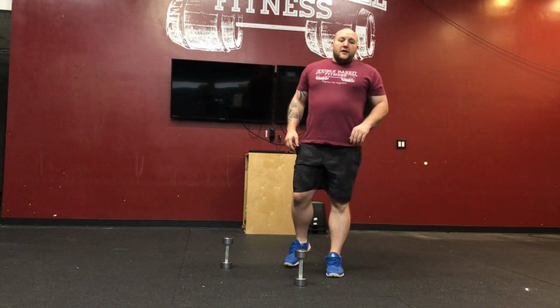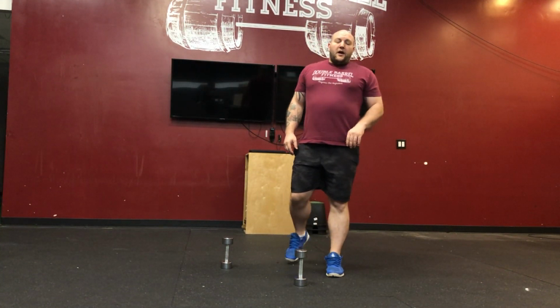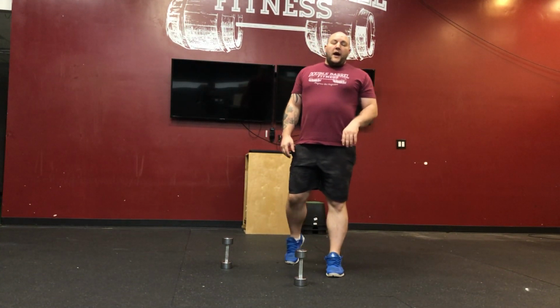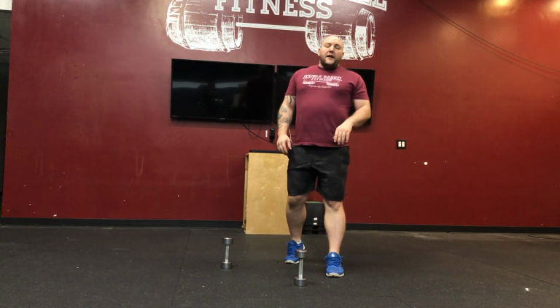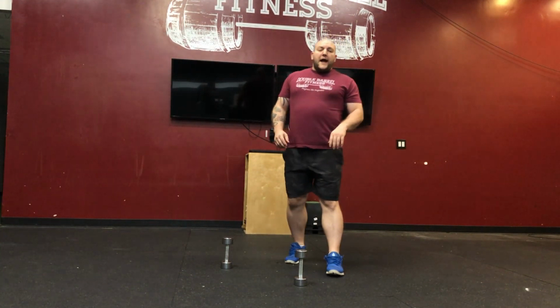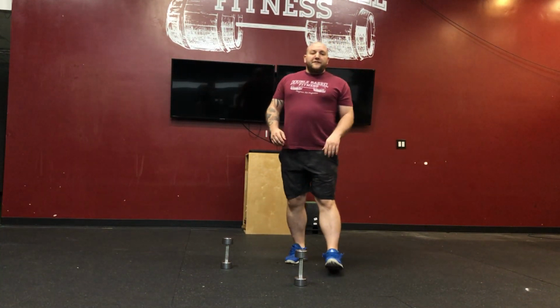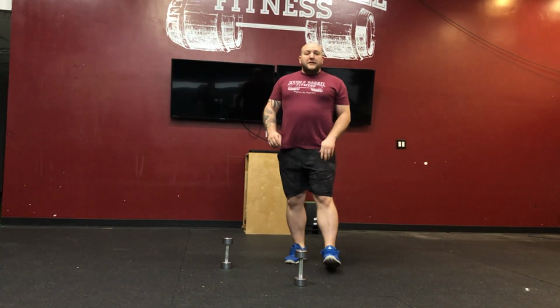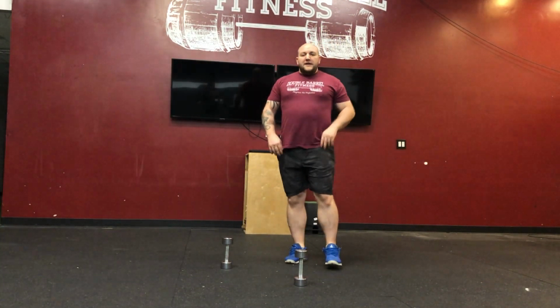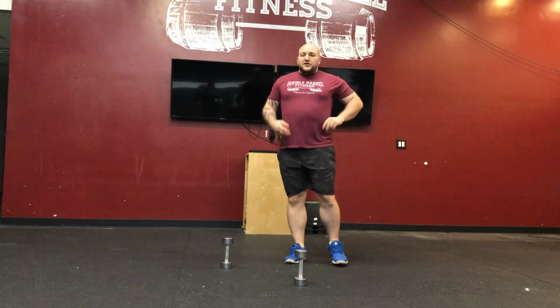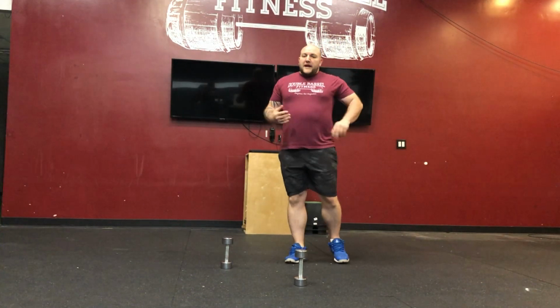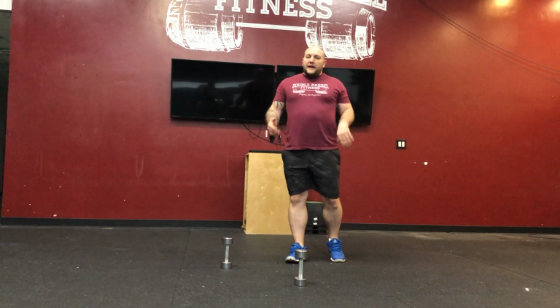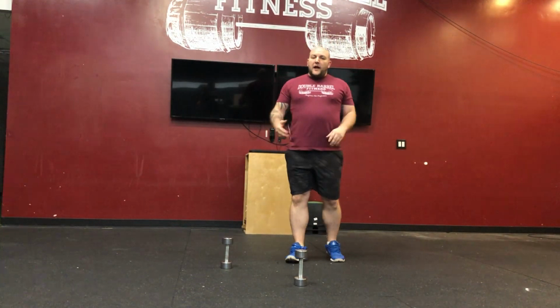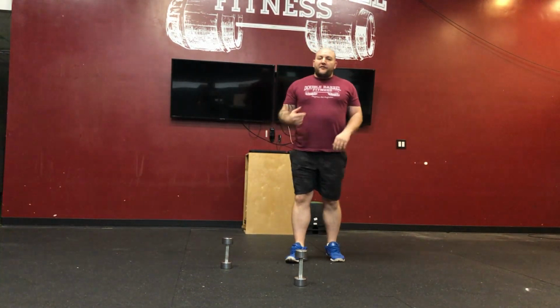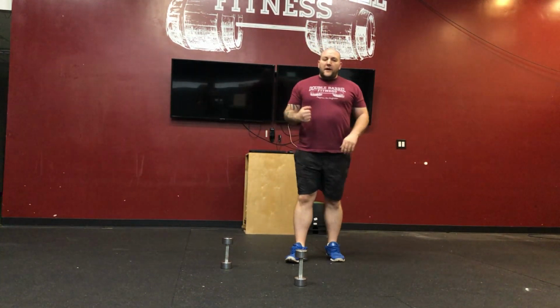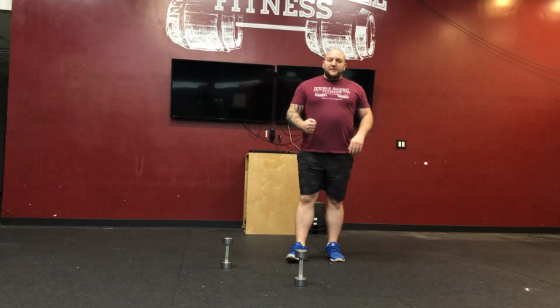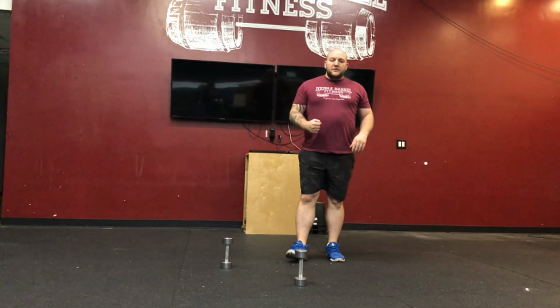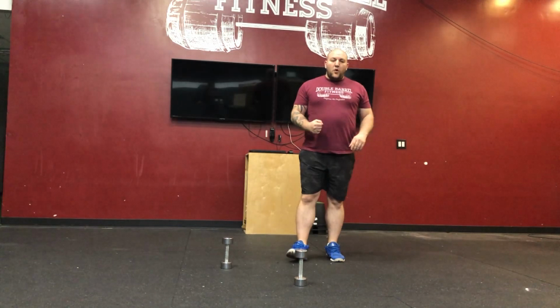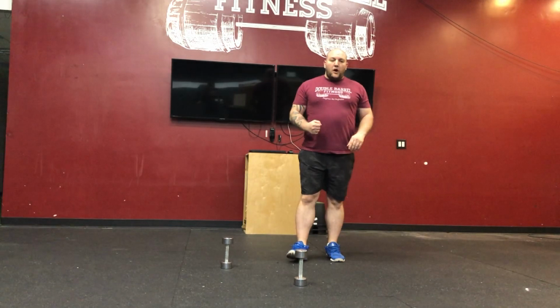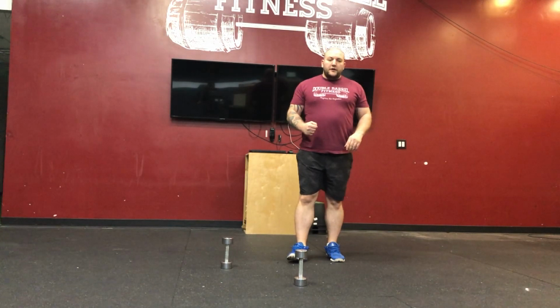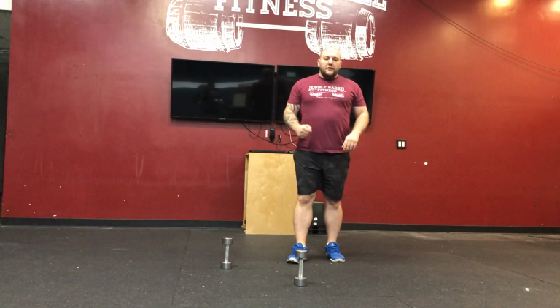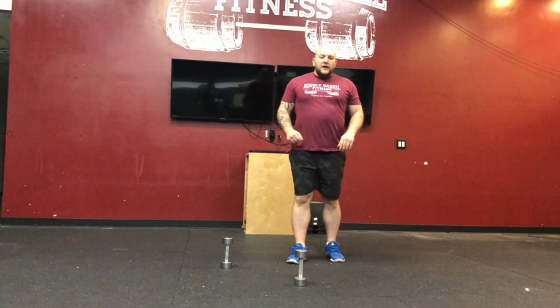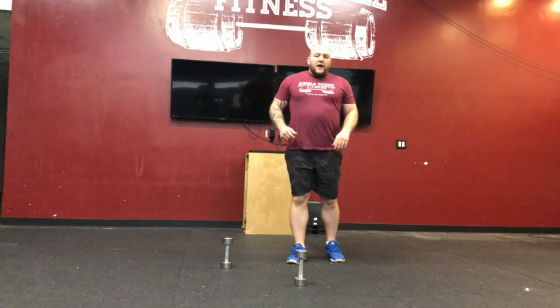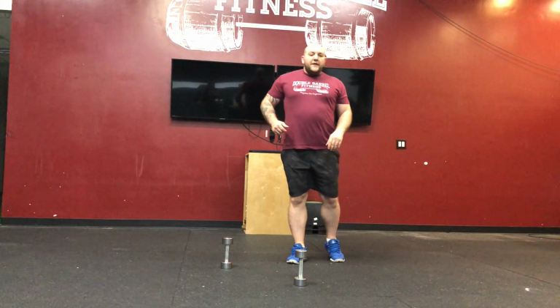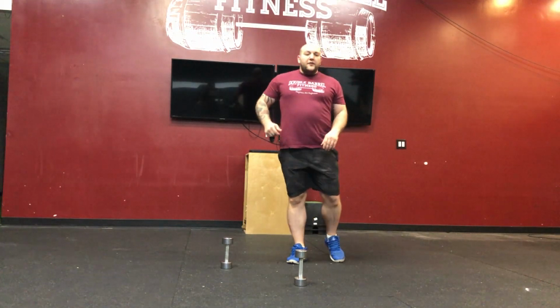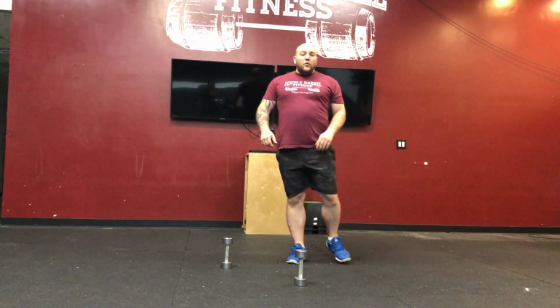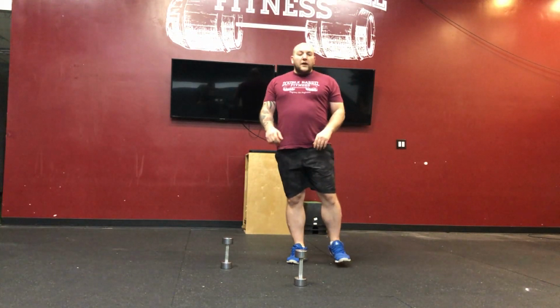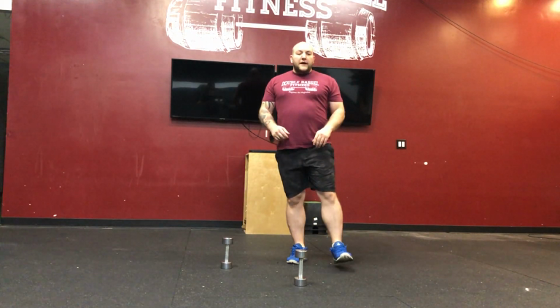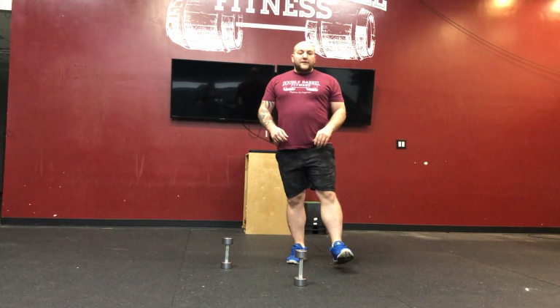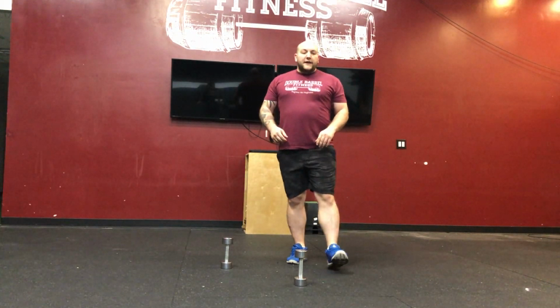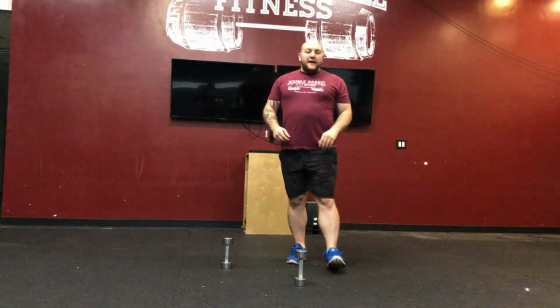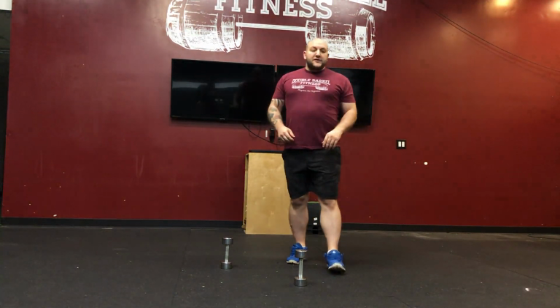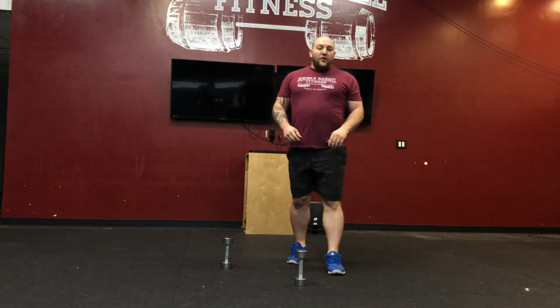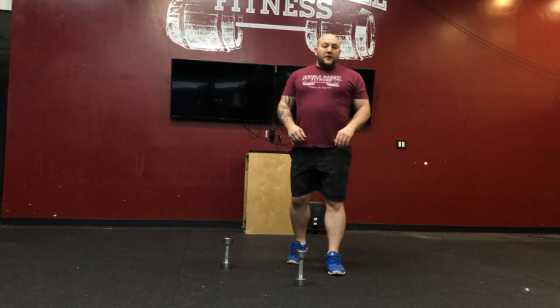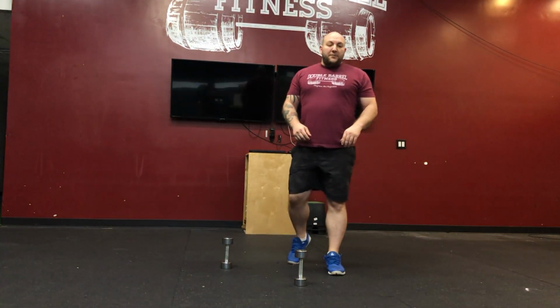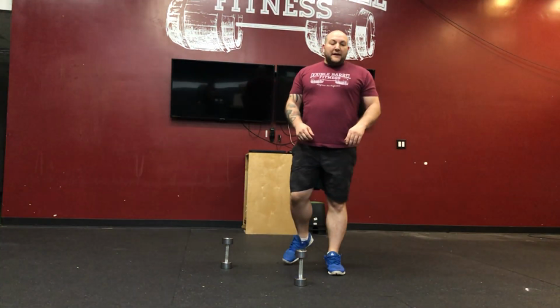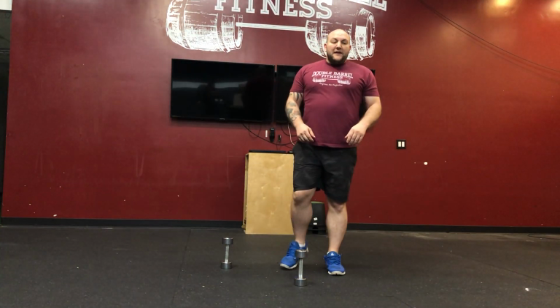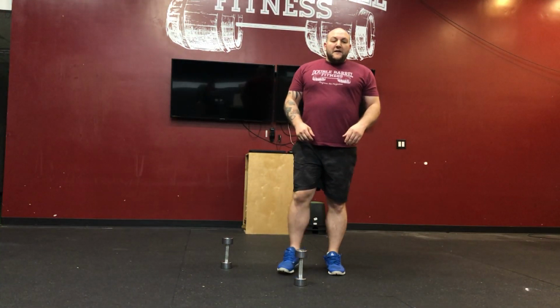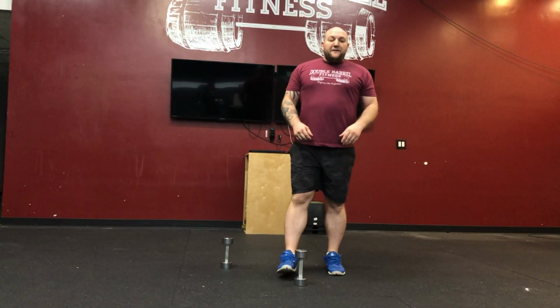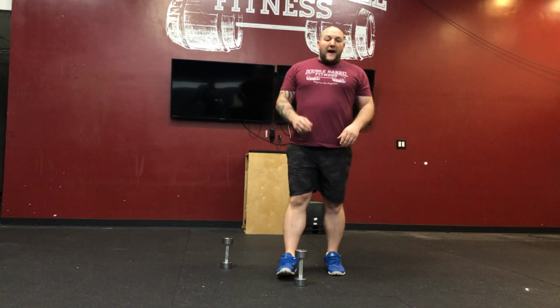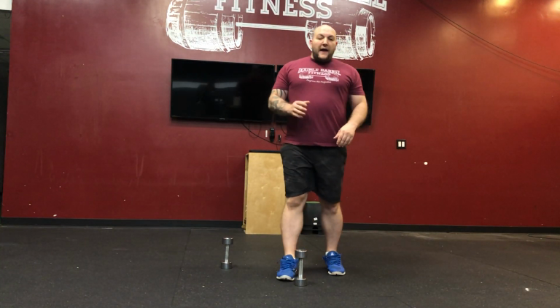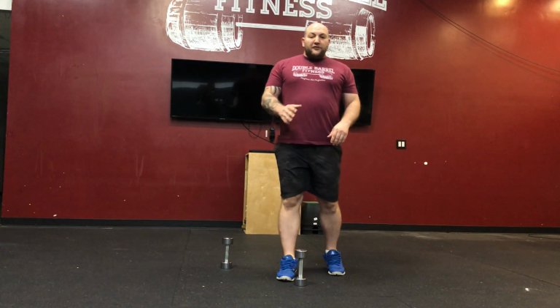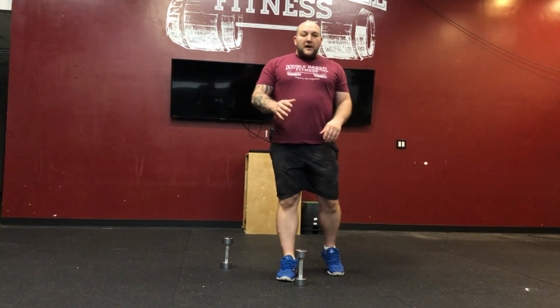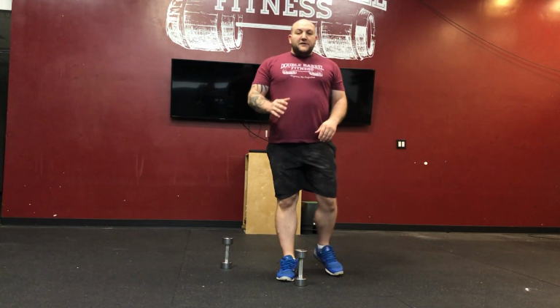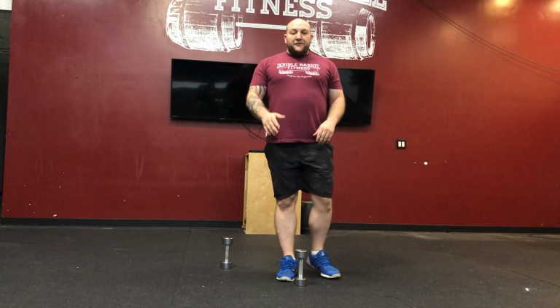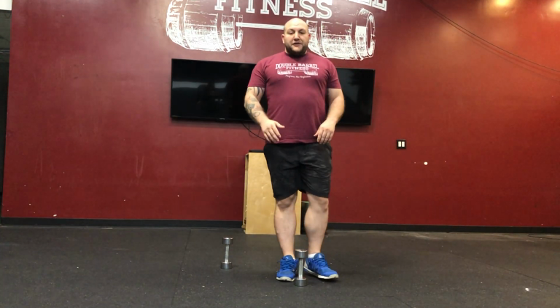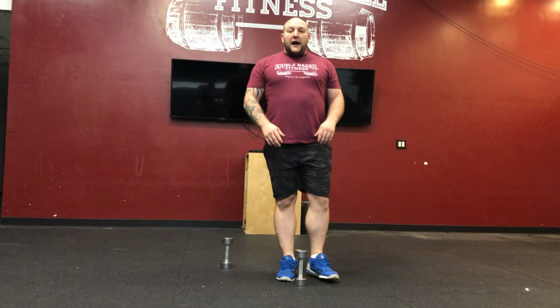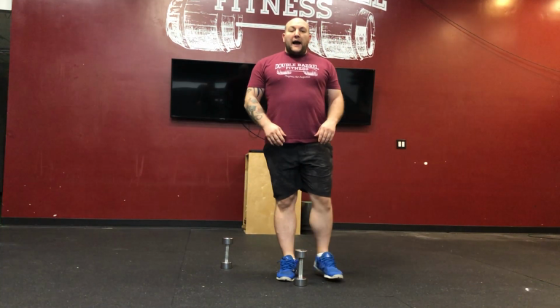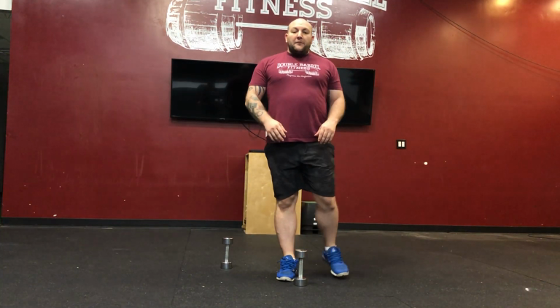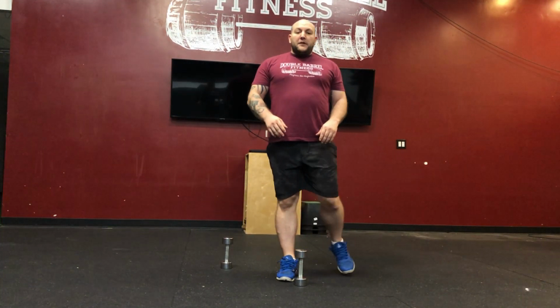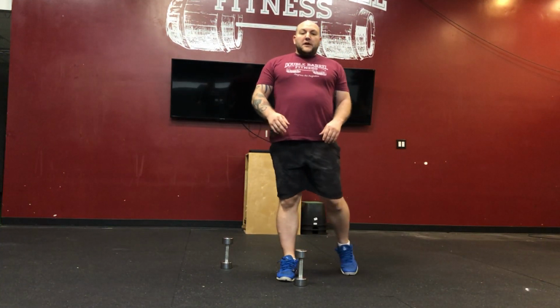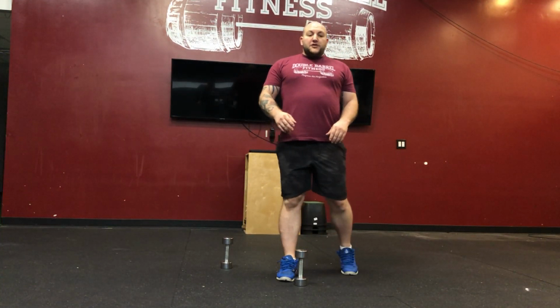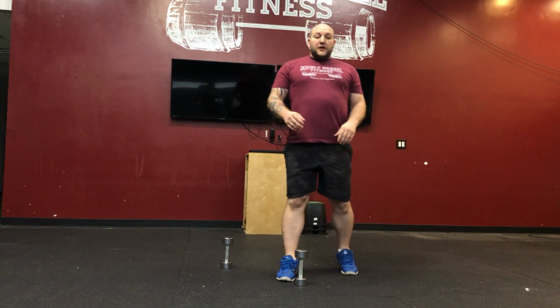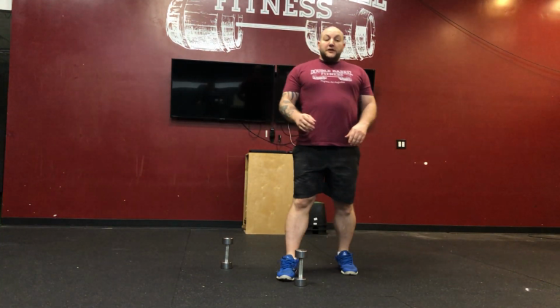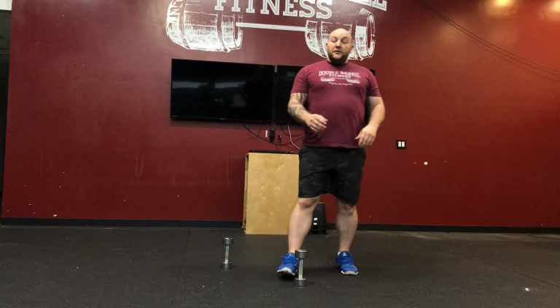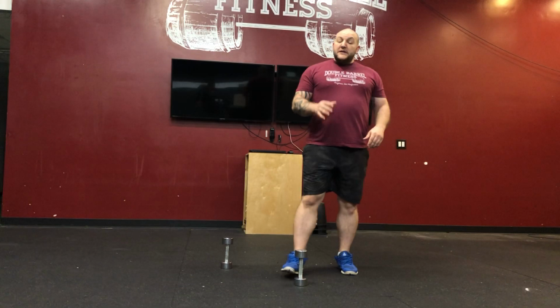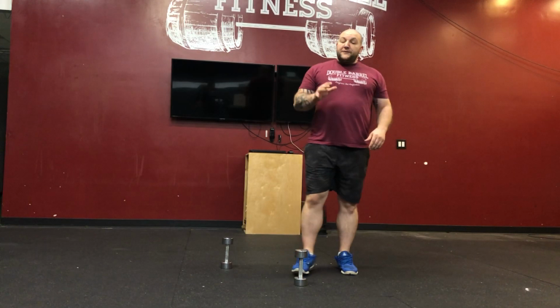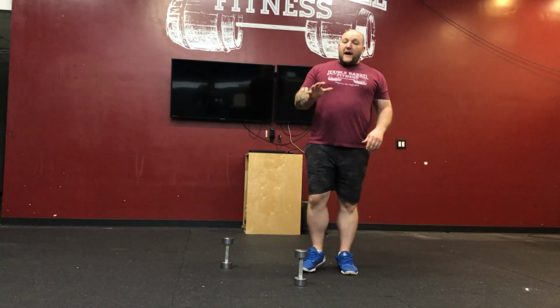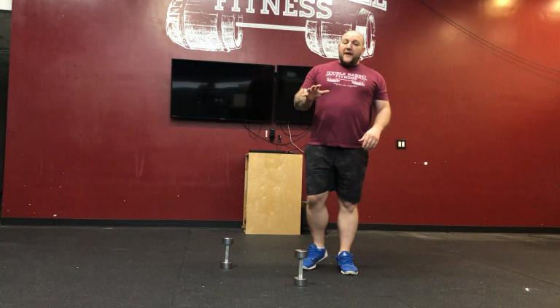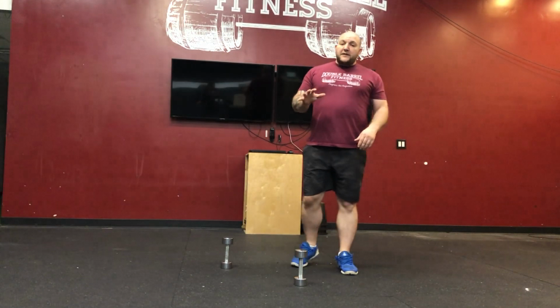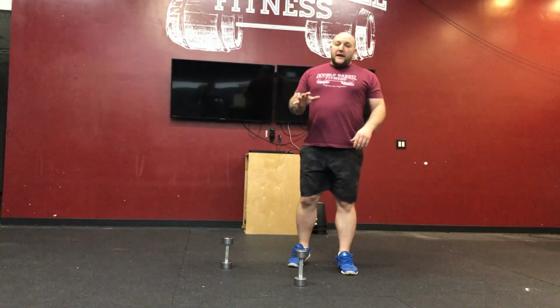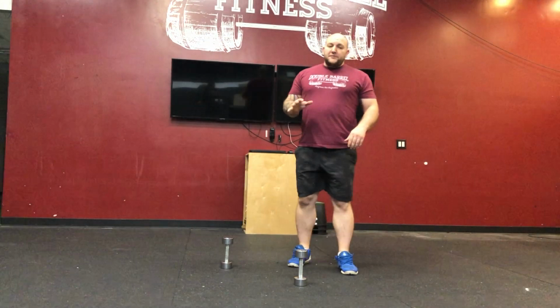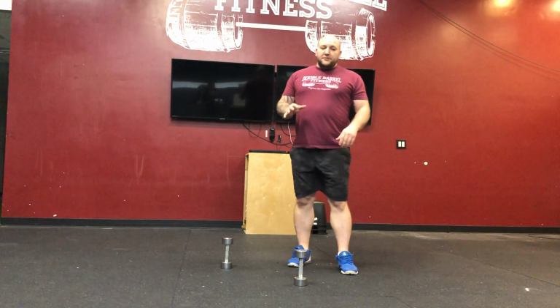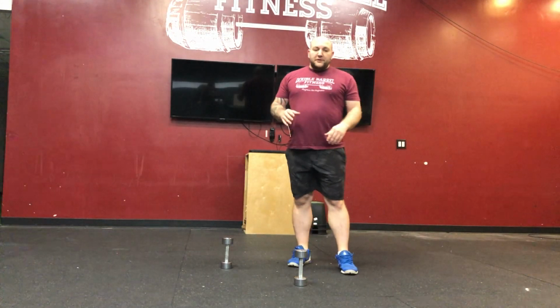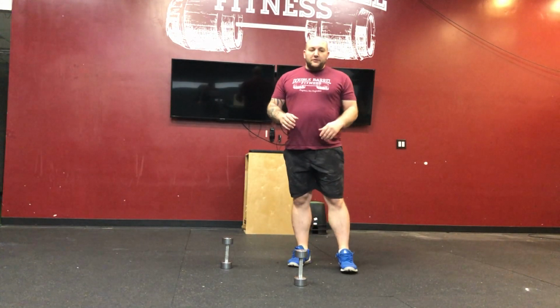Alright, after that shake it off and grab some water. The workout today is going to be five rounds for time, so you're going to do this five times through.